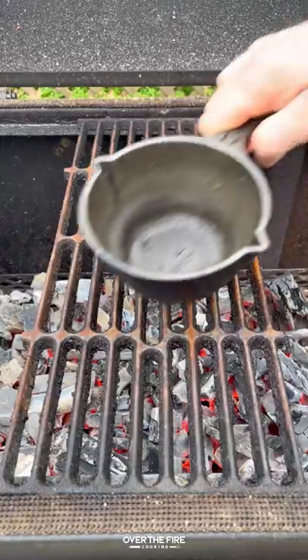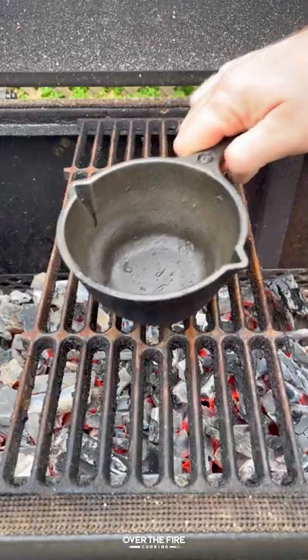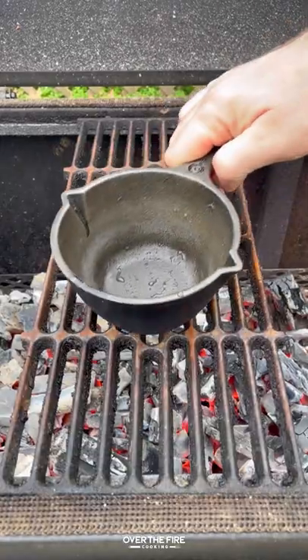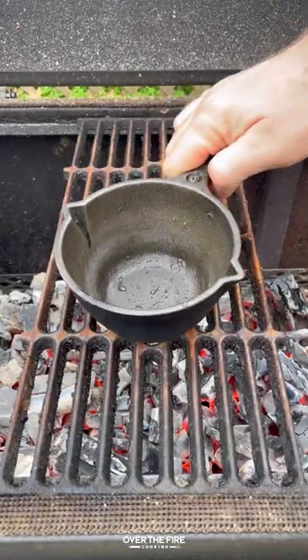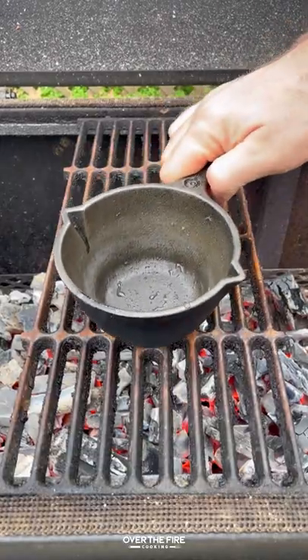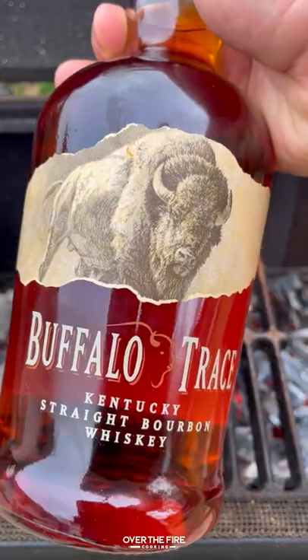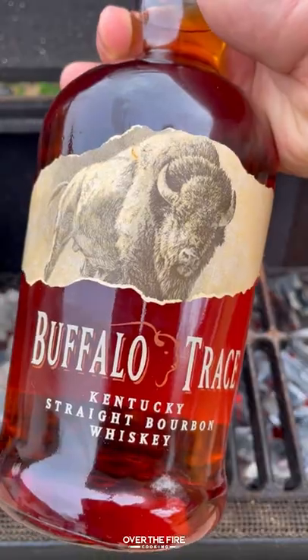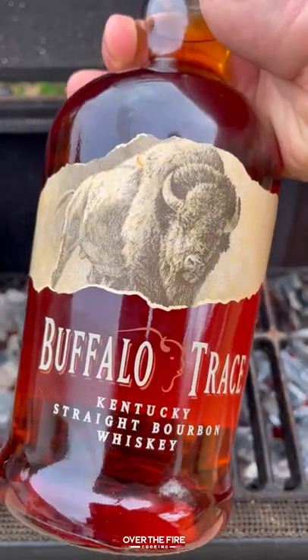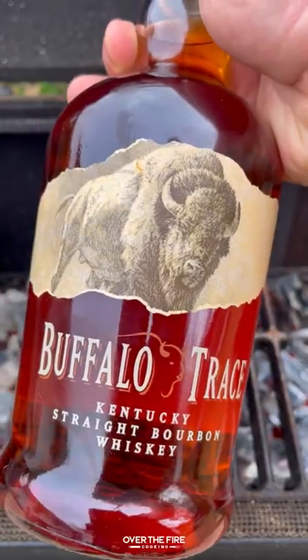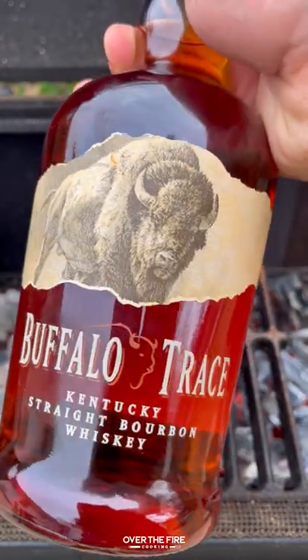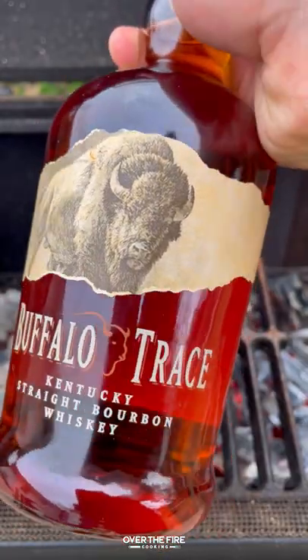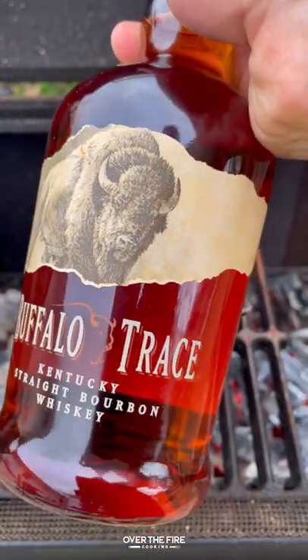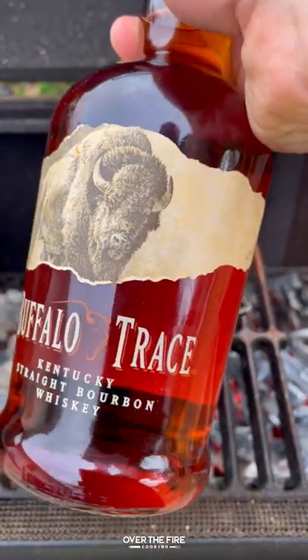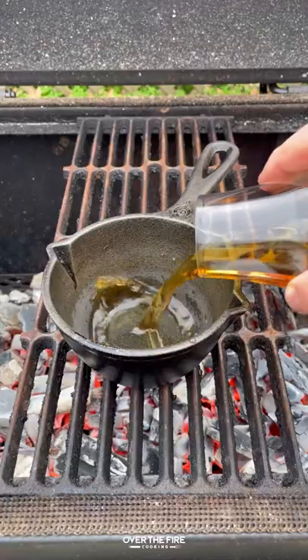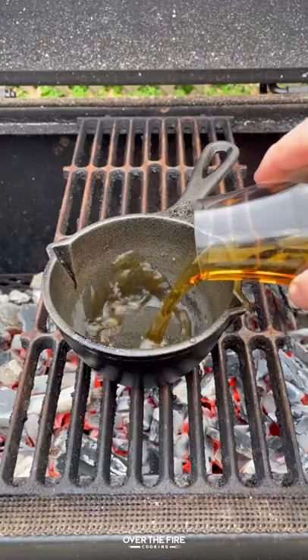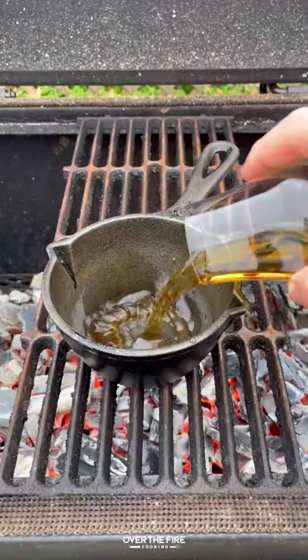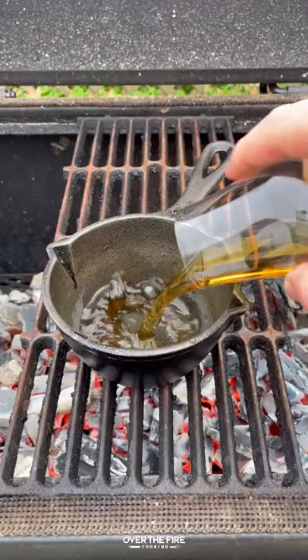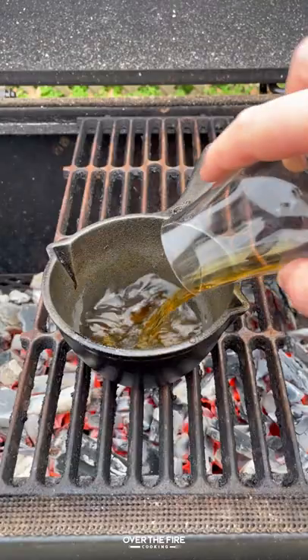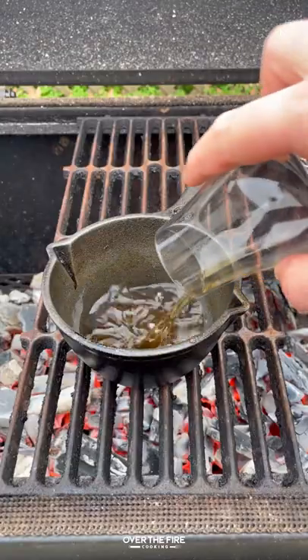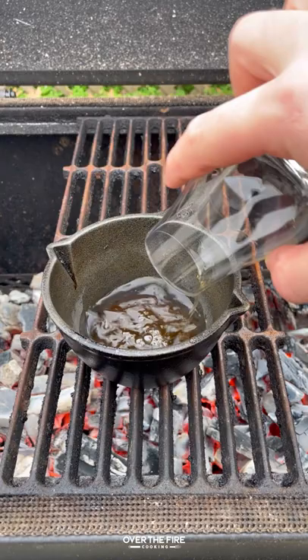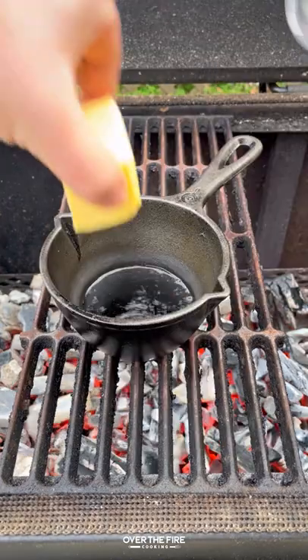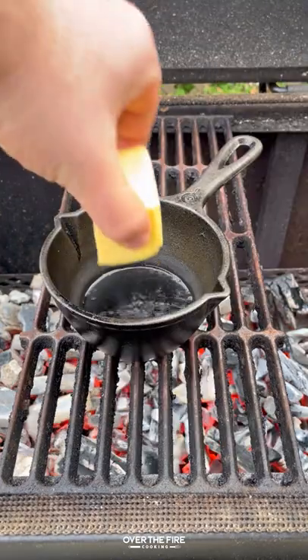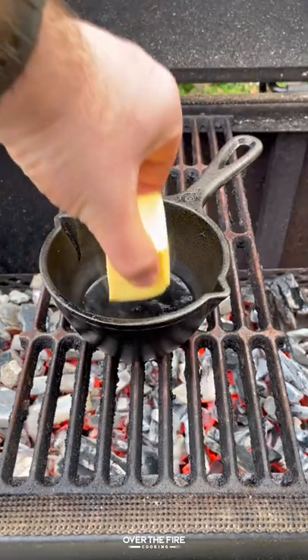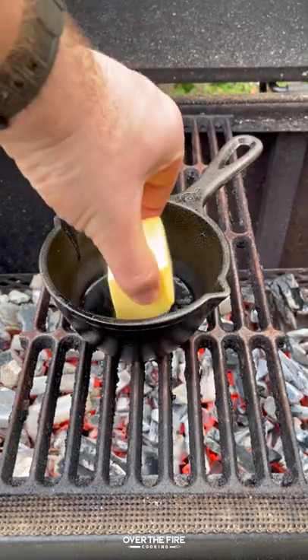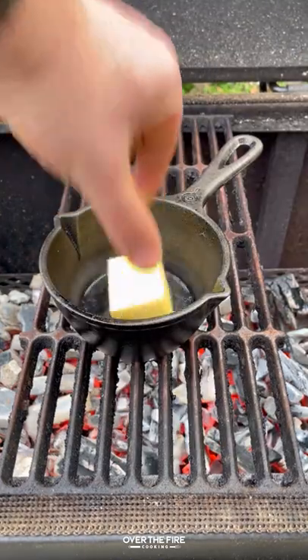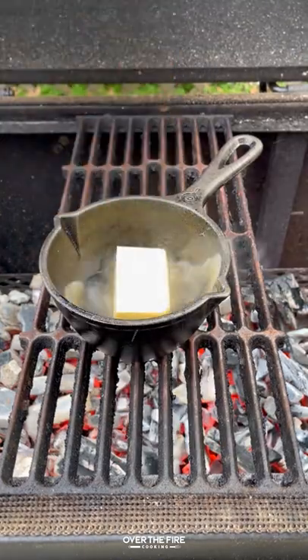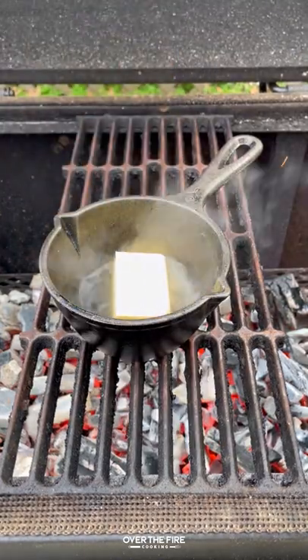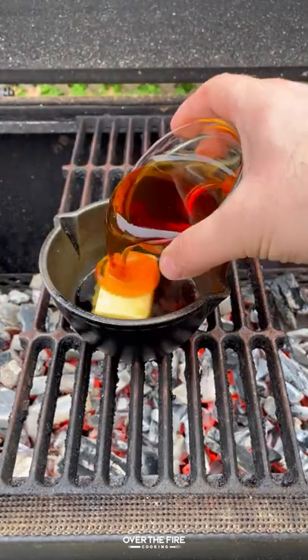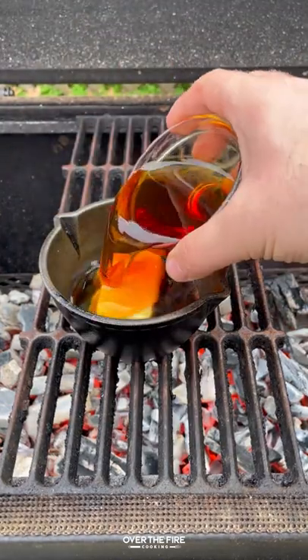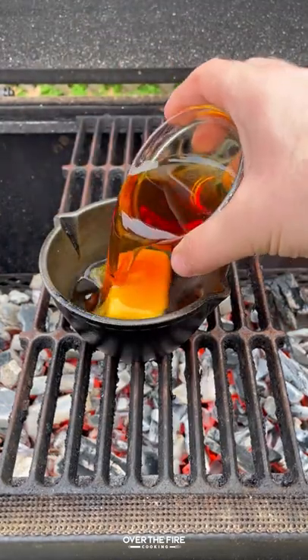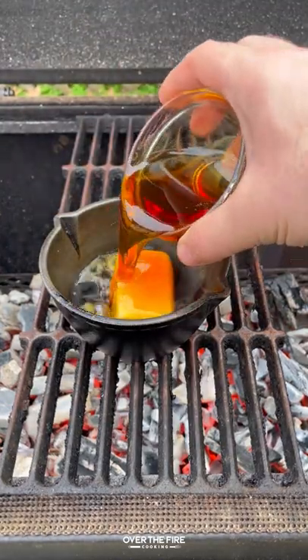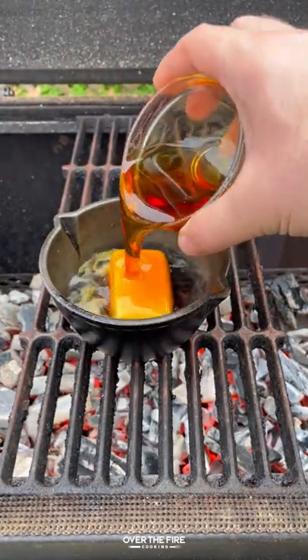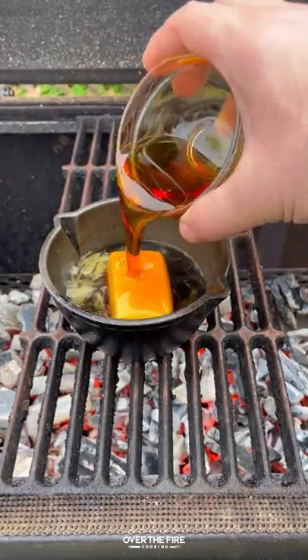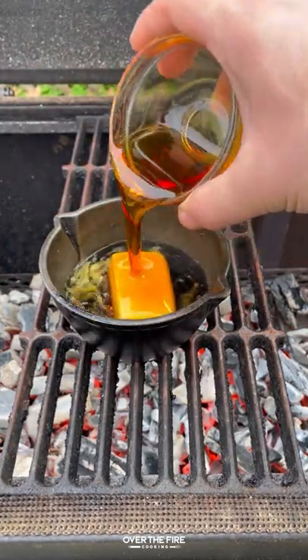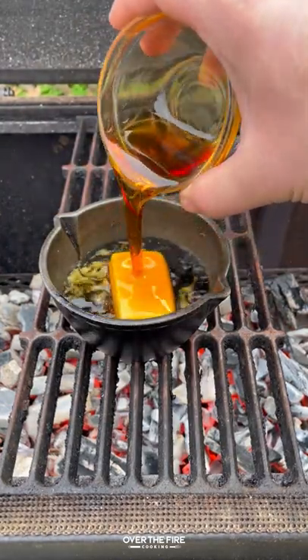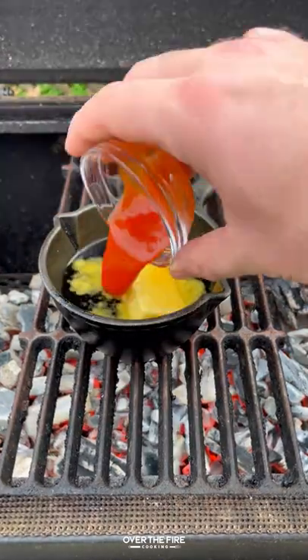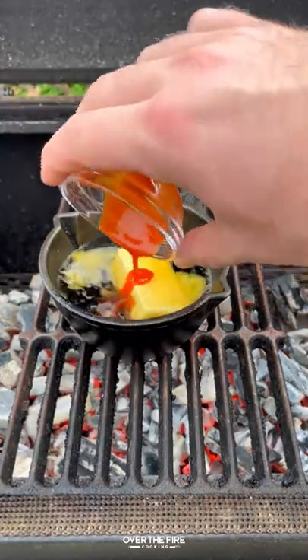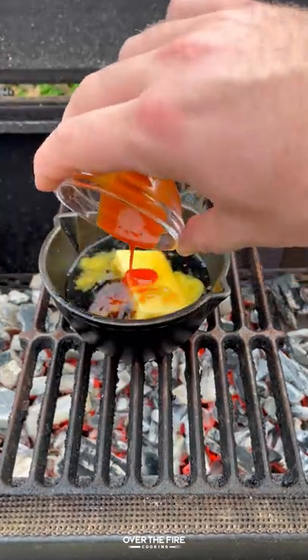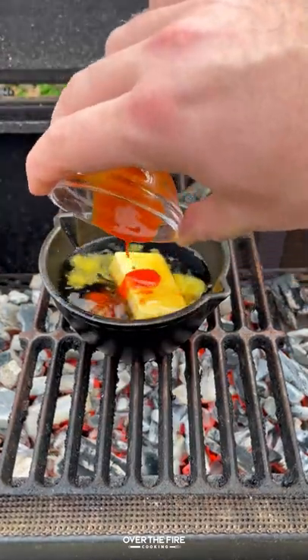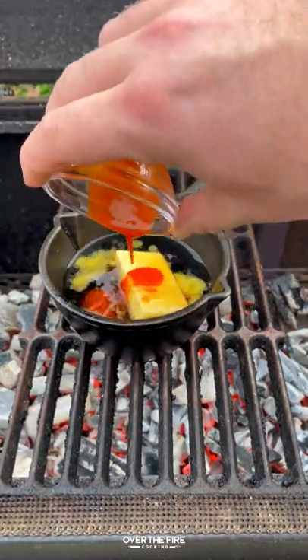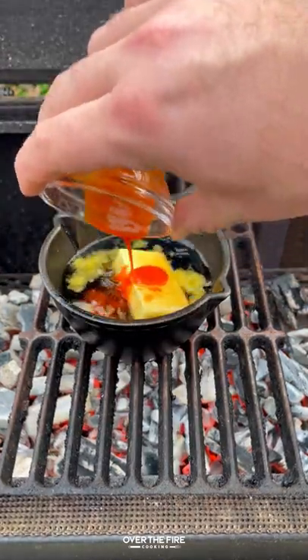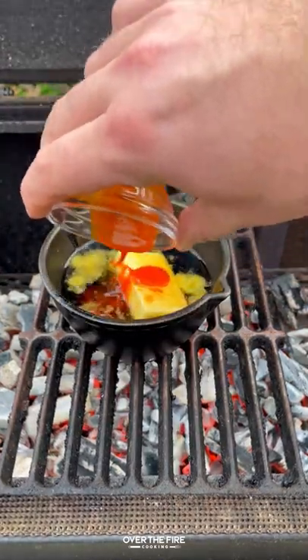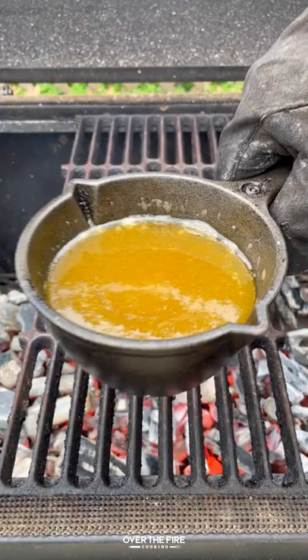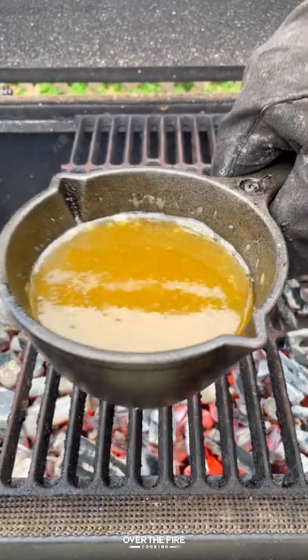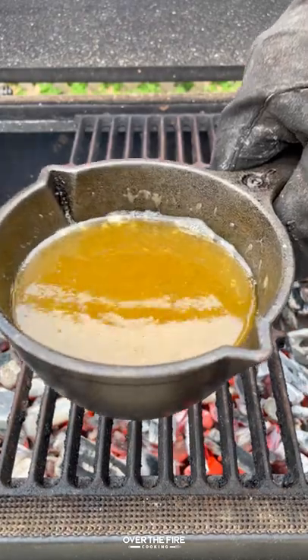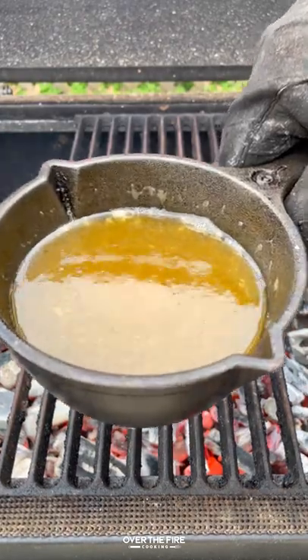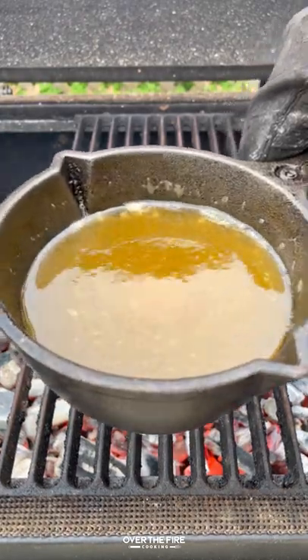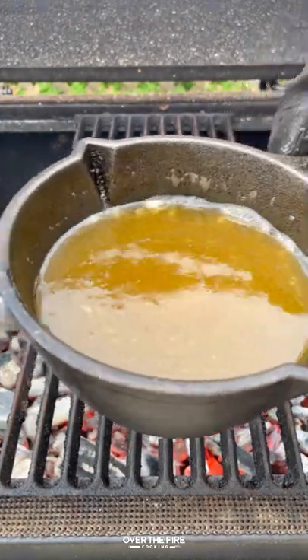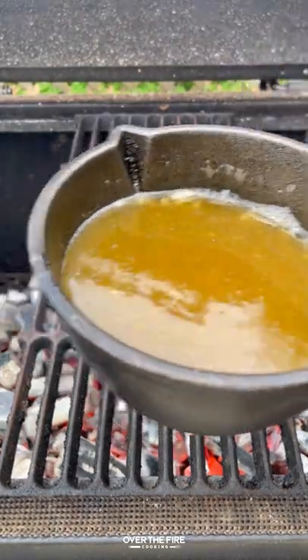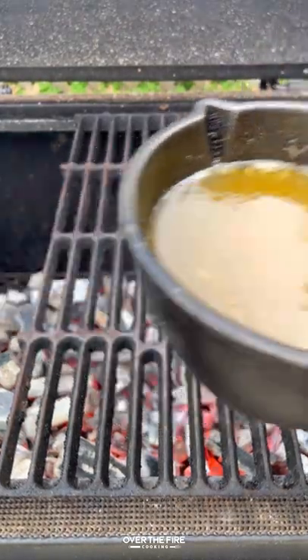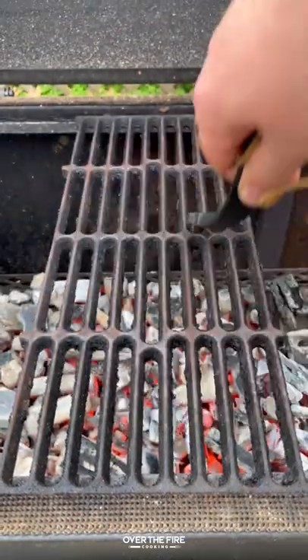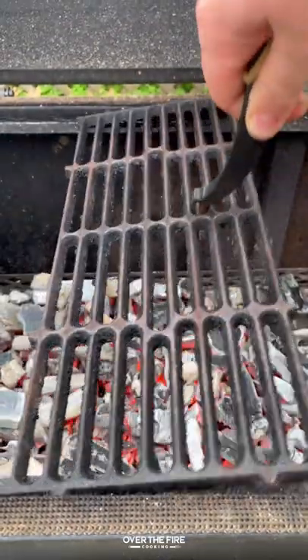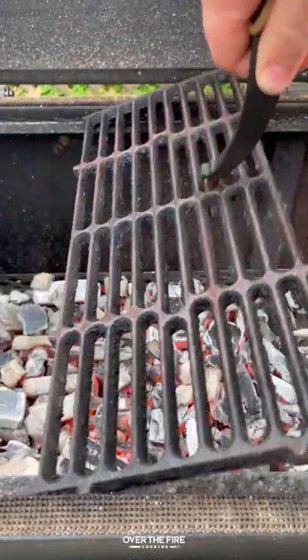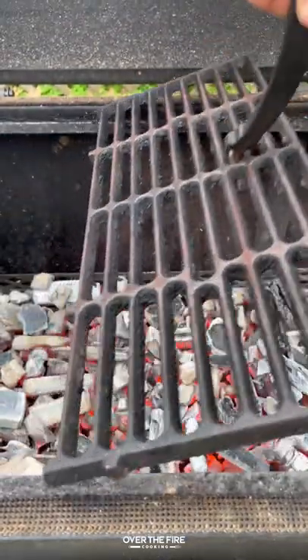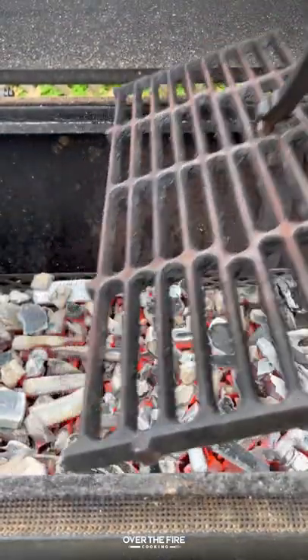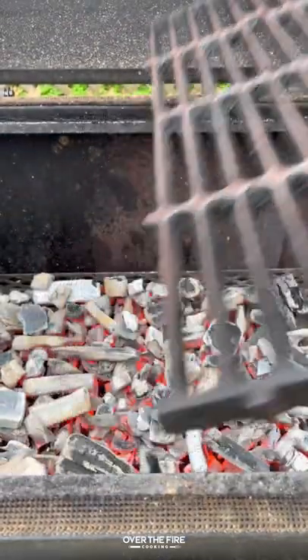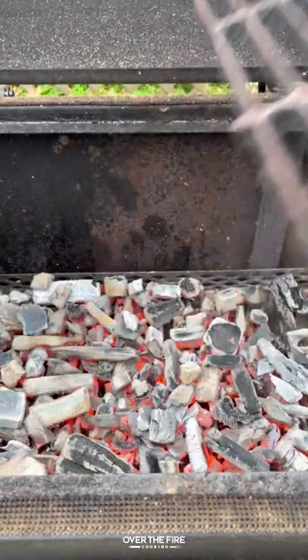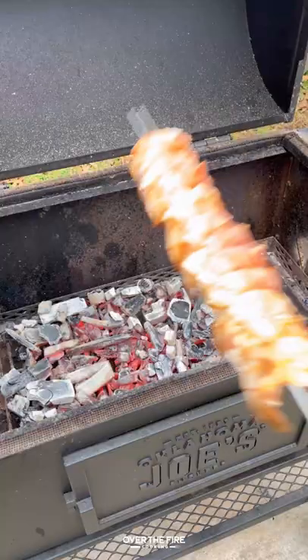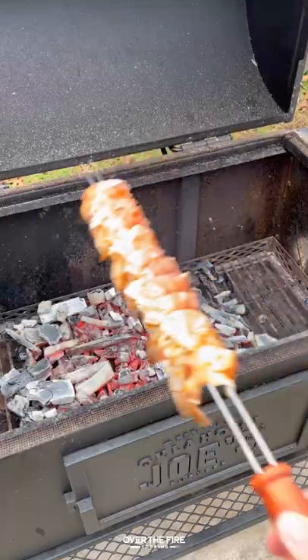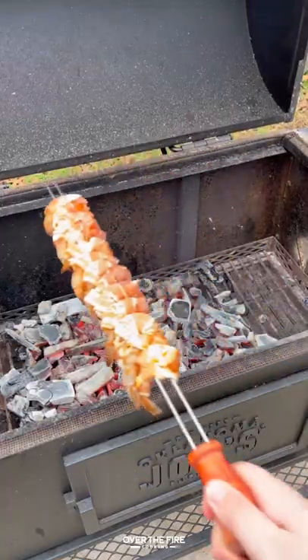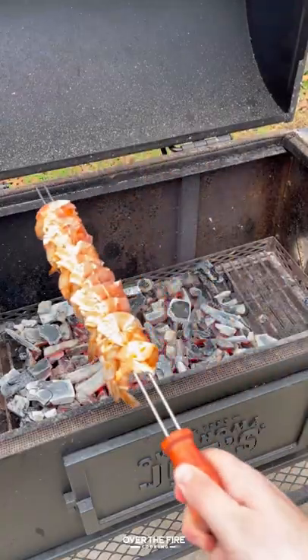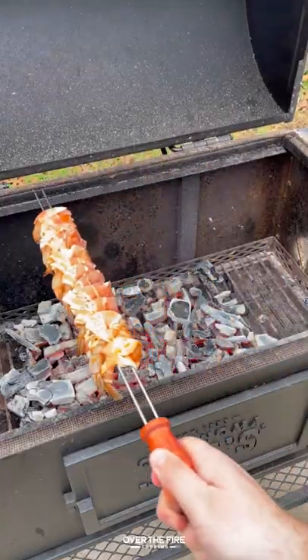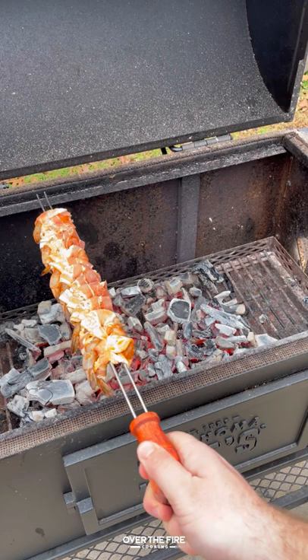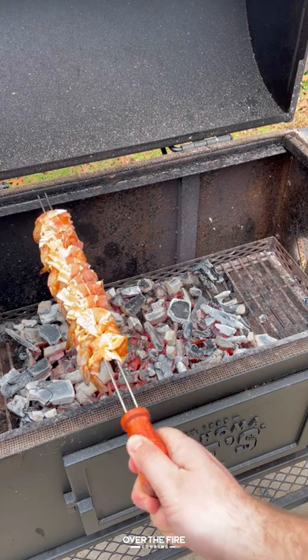Adding a cast iron skillet, we're going to simmer some buffalo glaze — adding some butter, maple syrup, and hot sauce. Pull that off once it's ready to go.